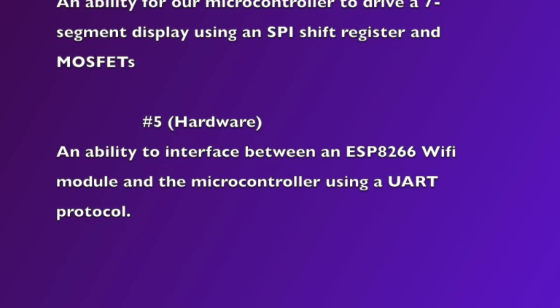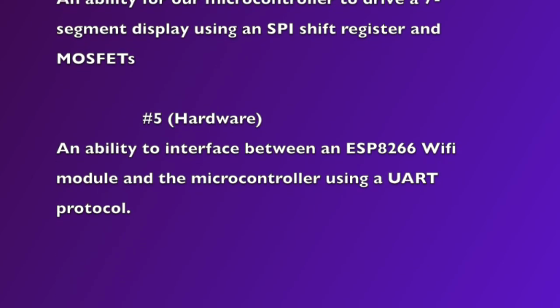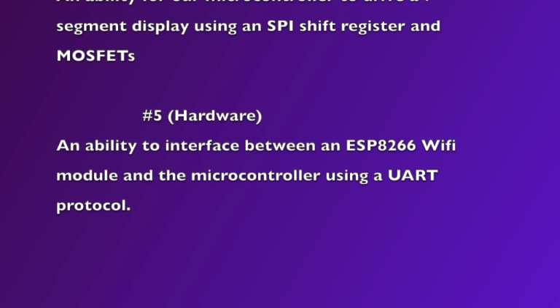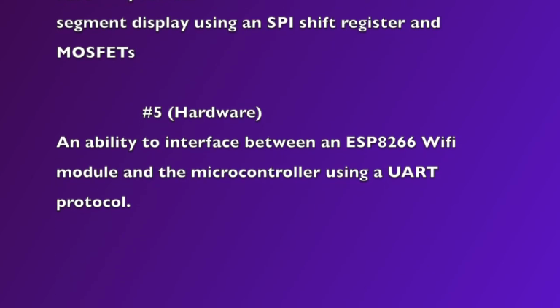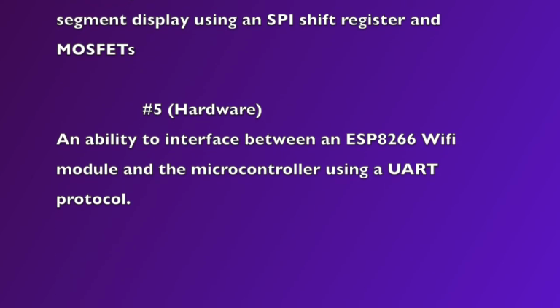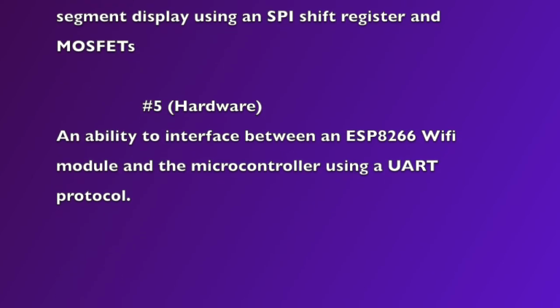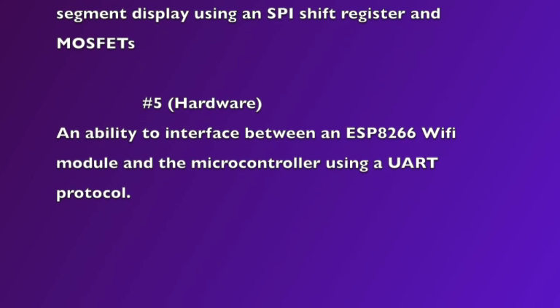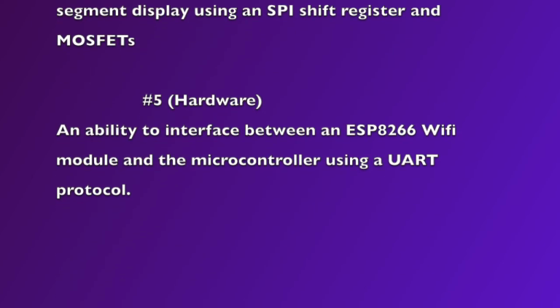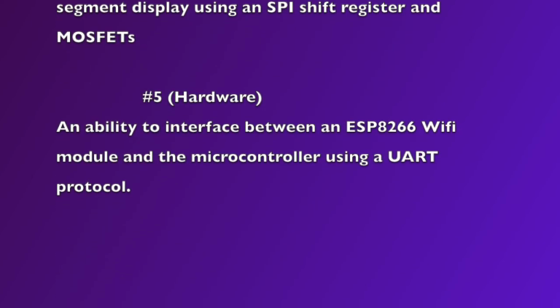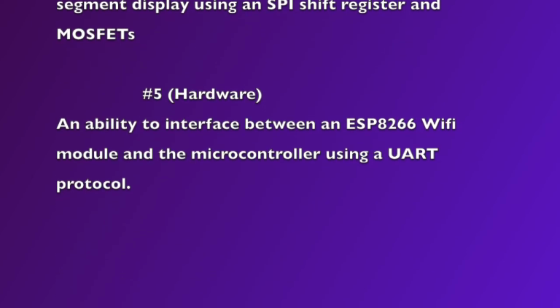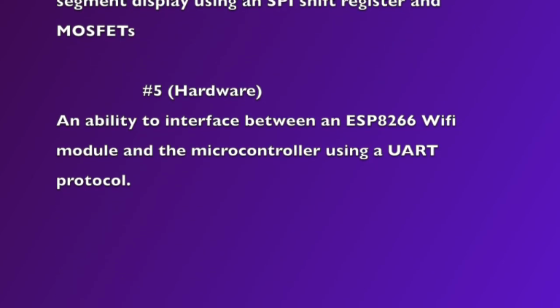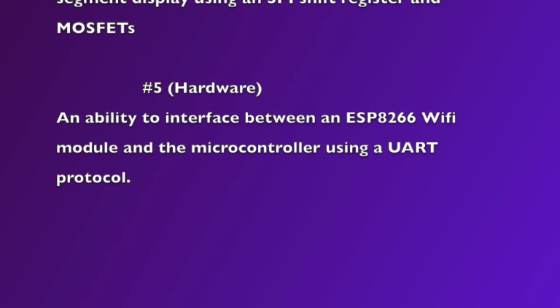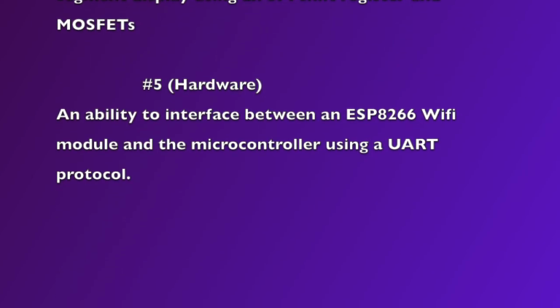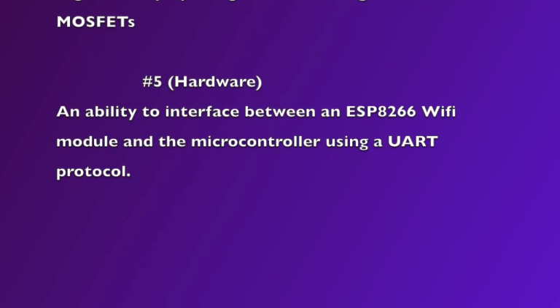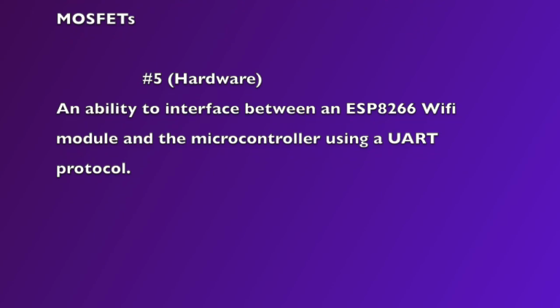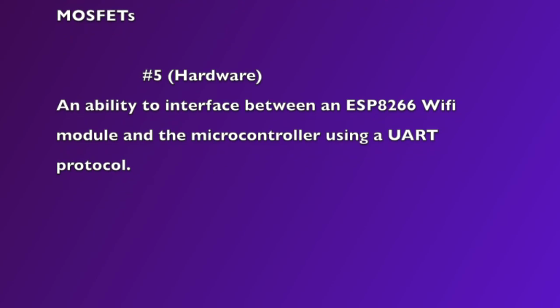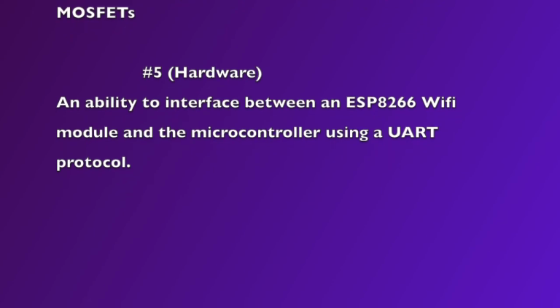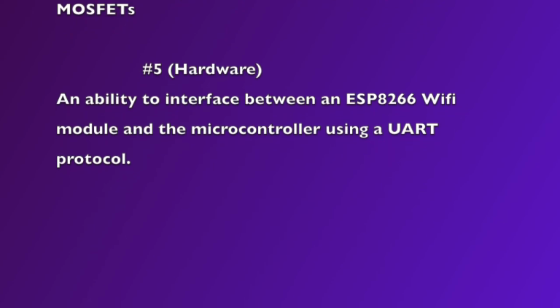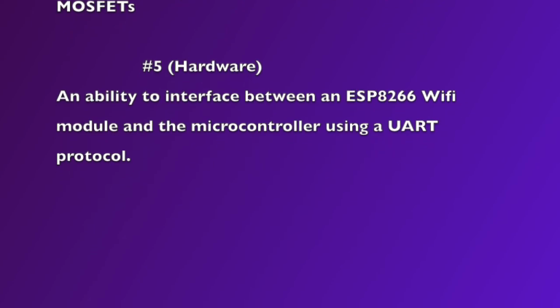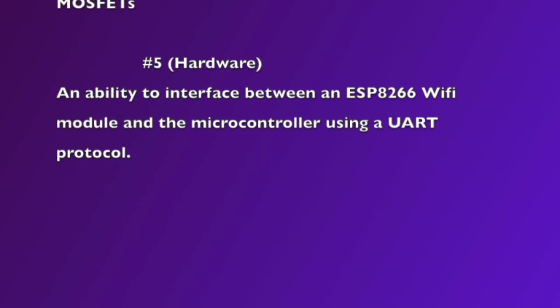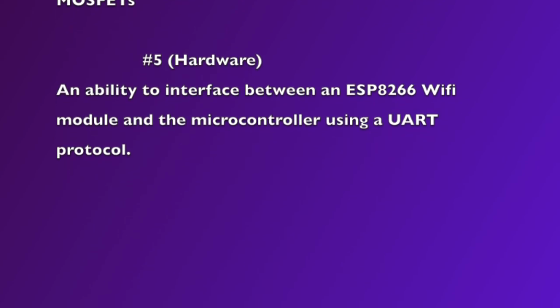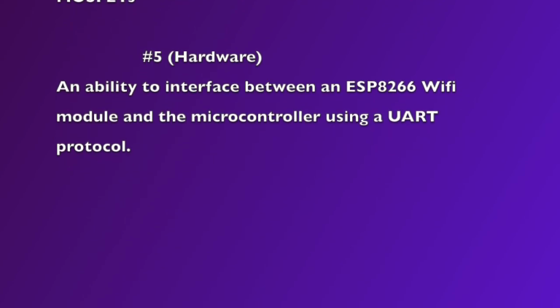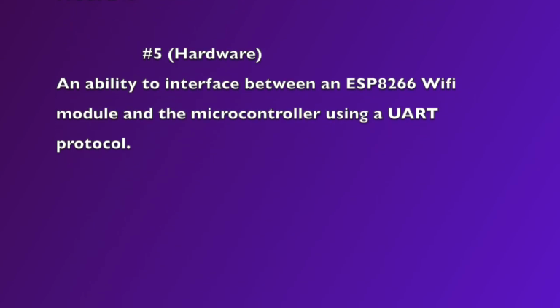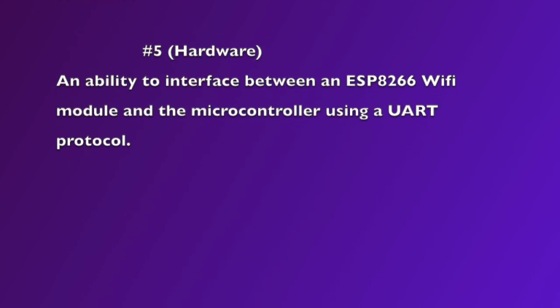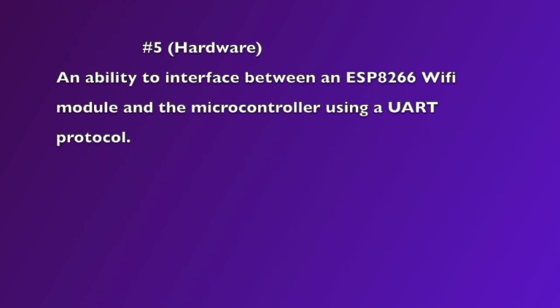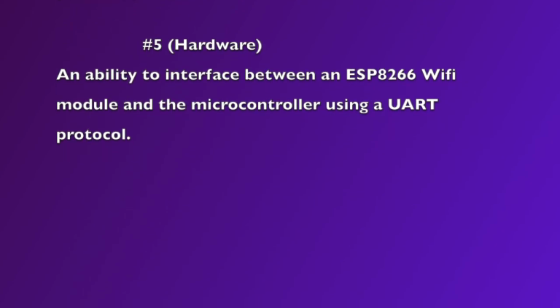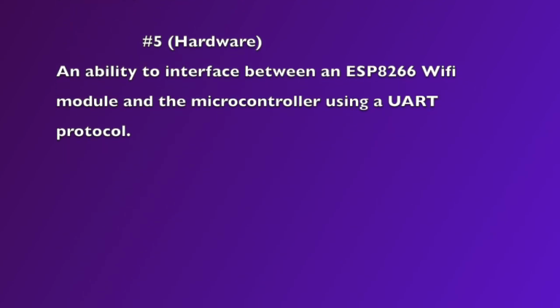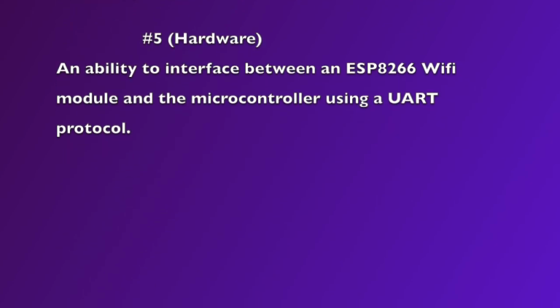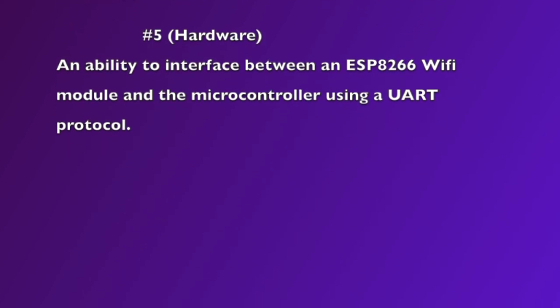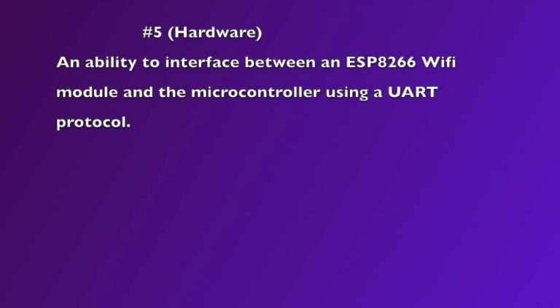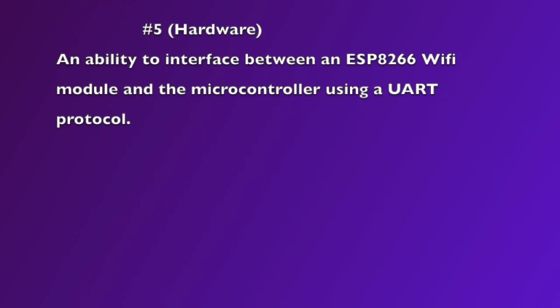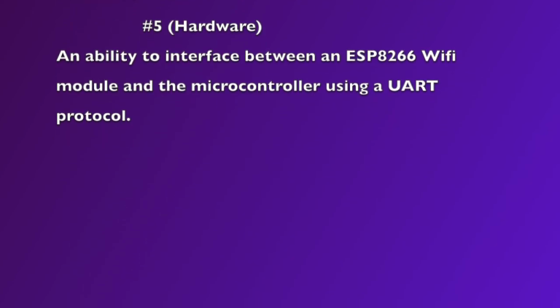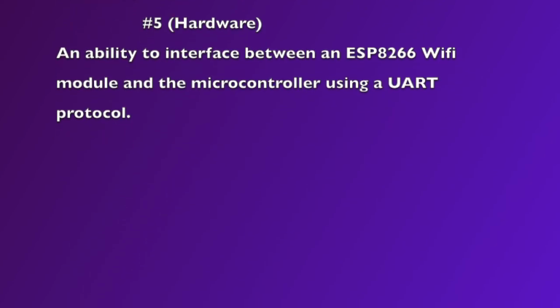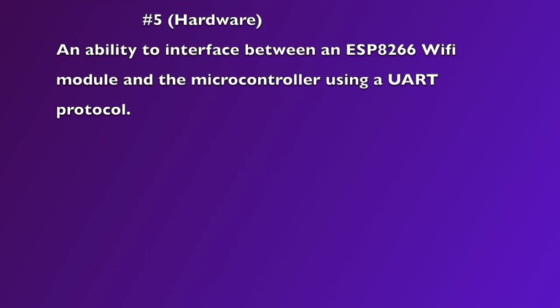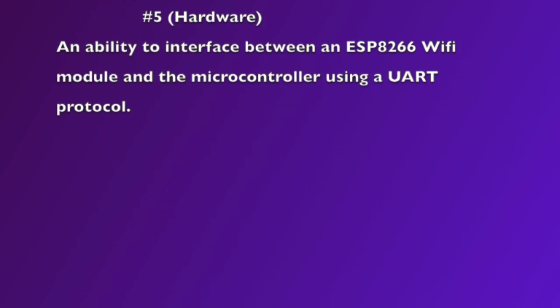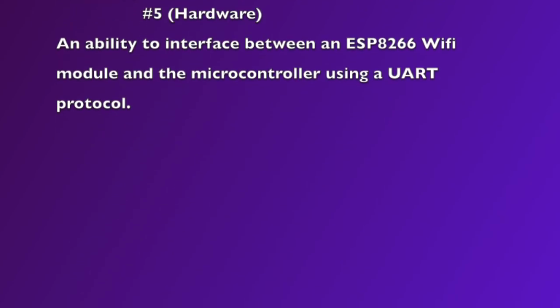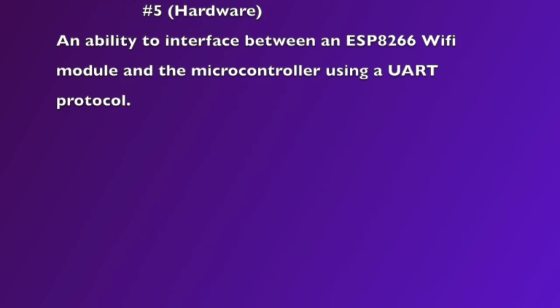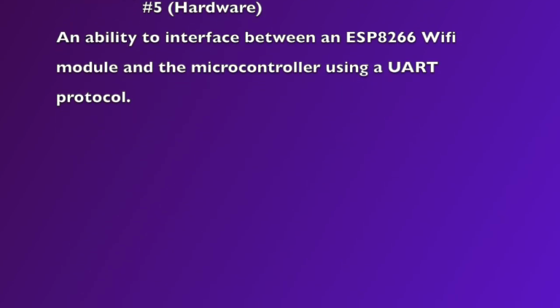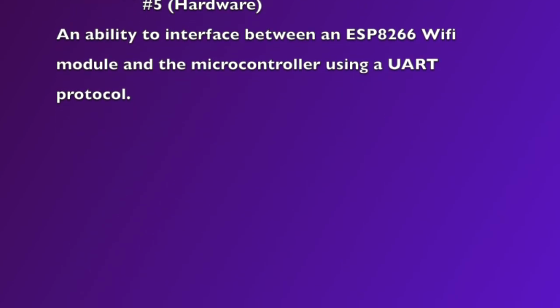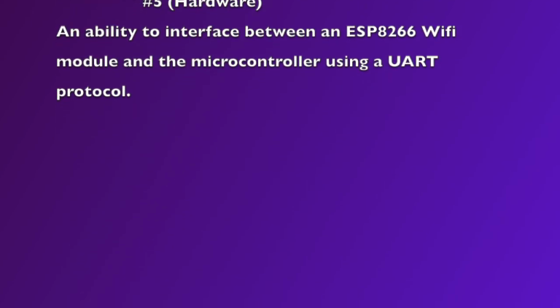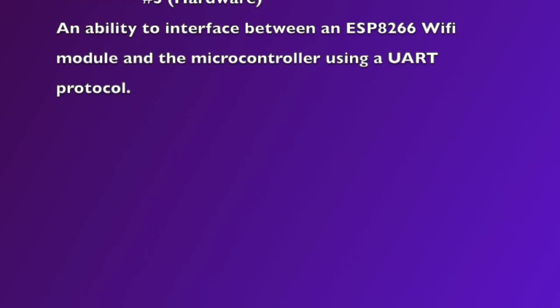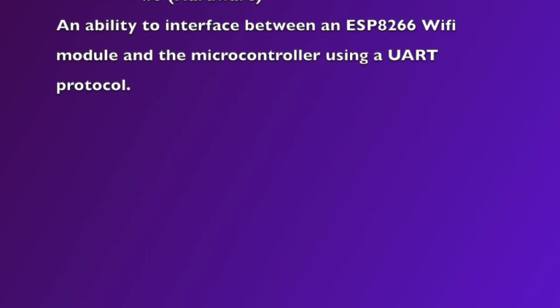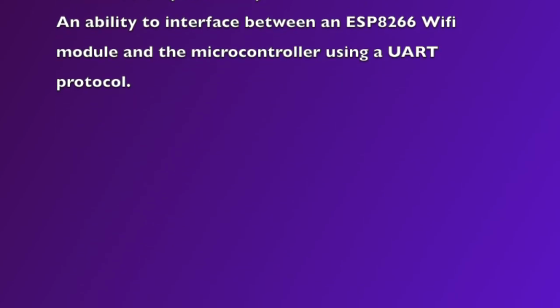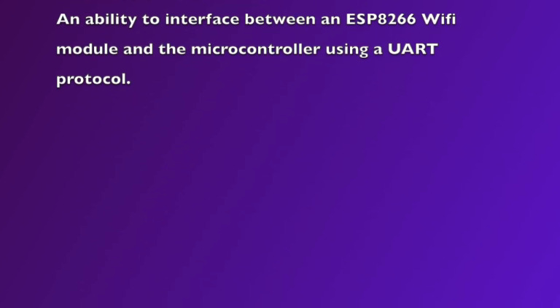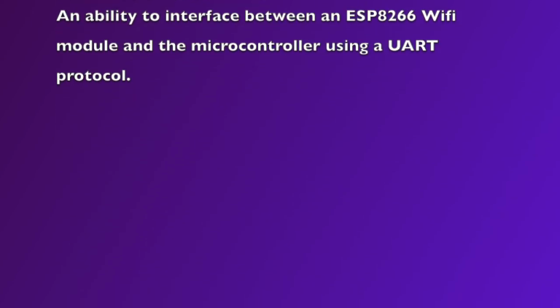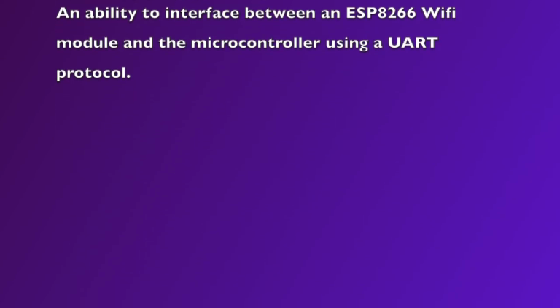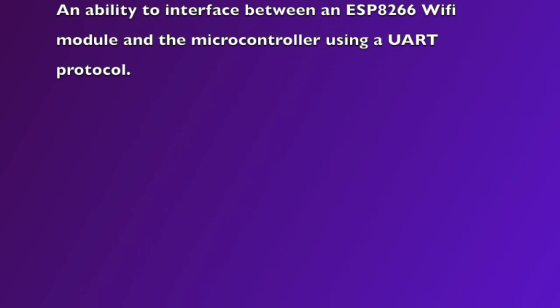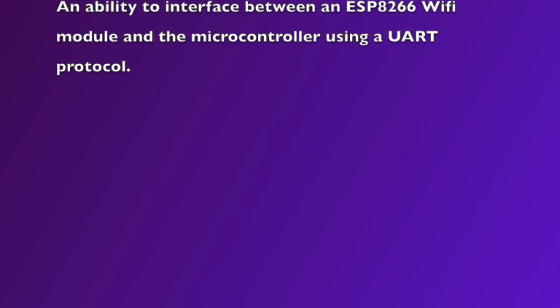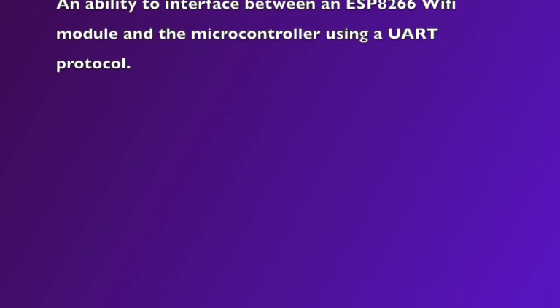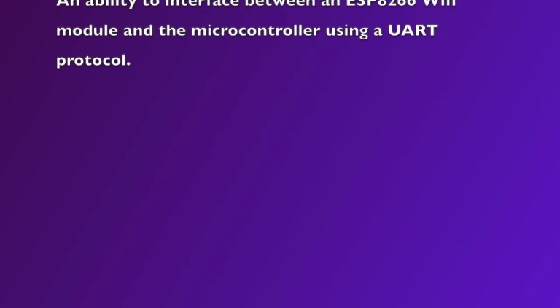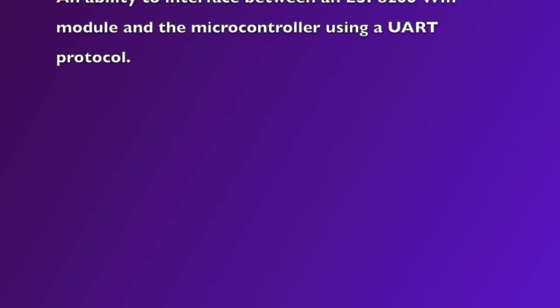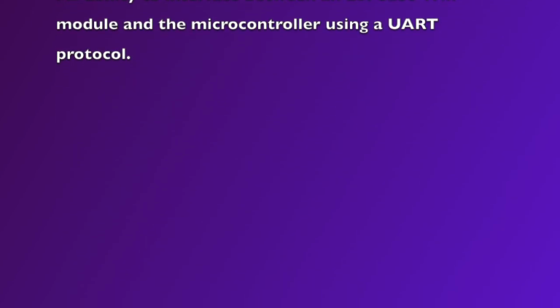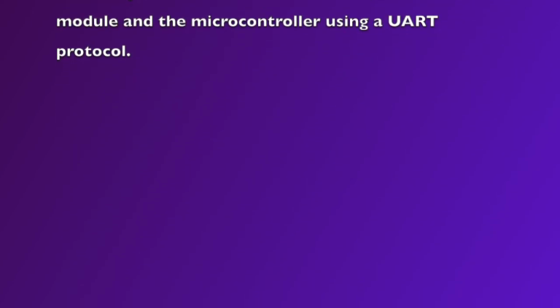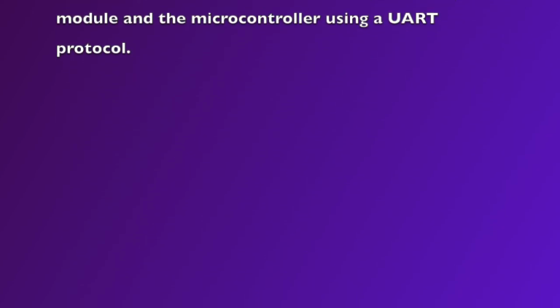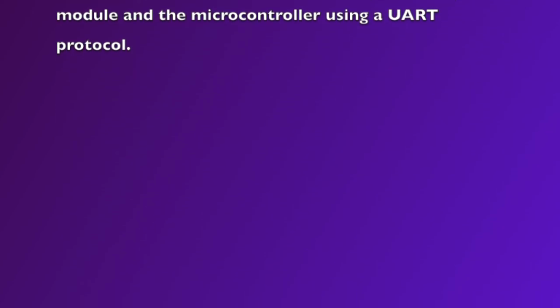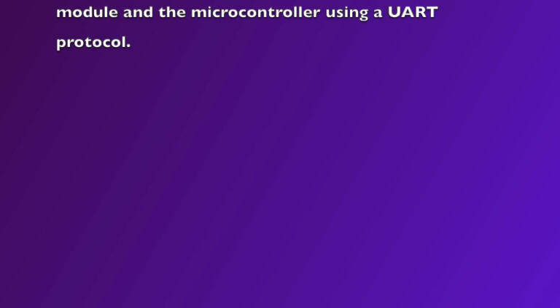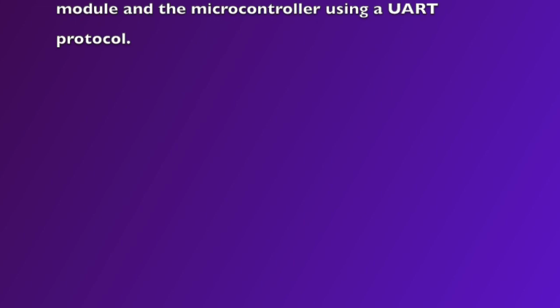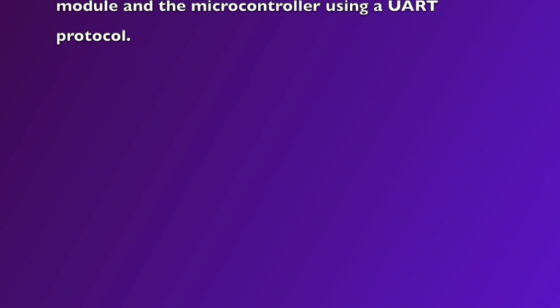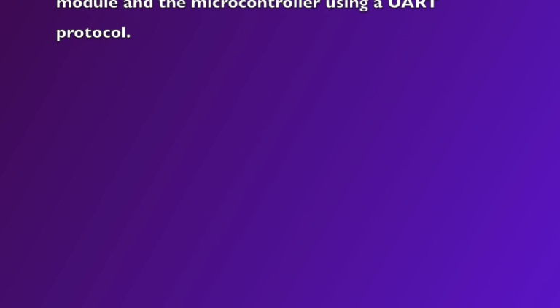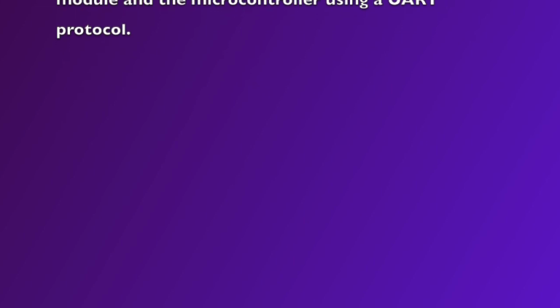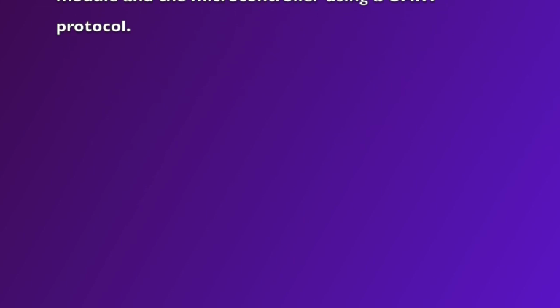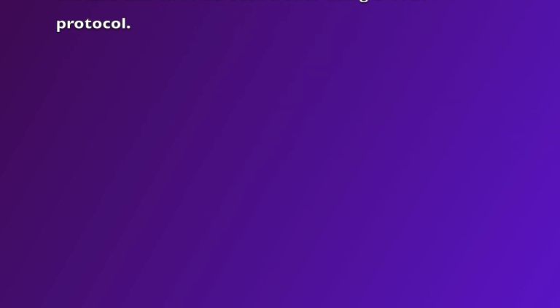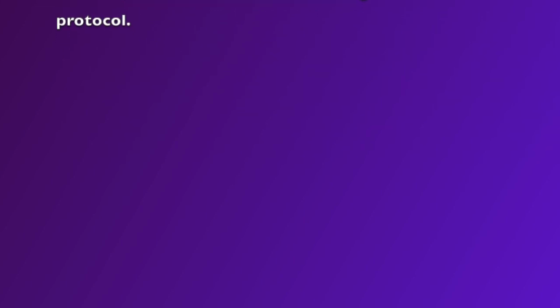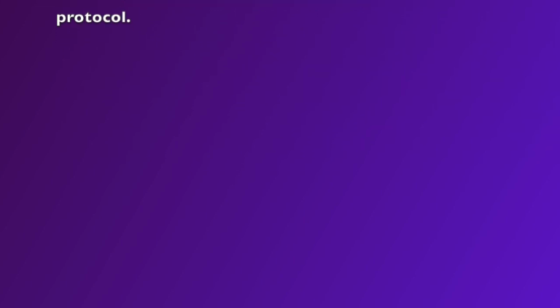PSSC 5: an ability to interface between an ESP8266 Wi-Fi module and the microcontroller using a UART protocol.